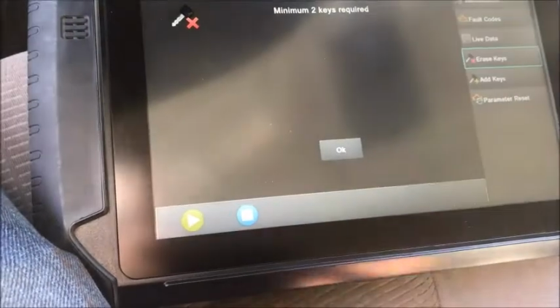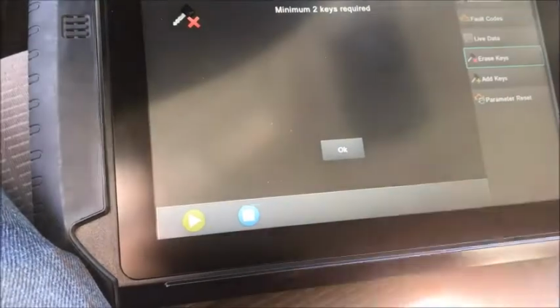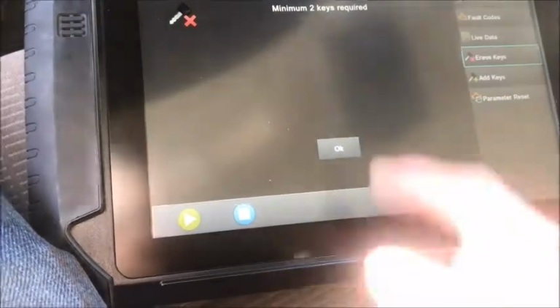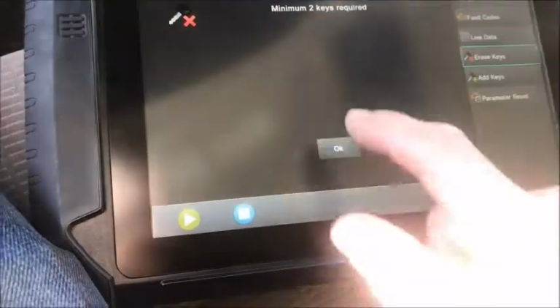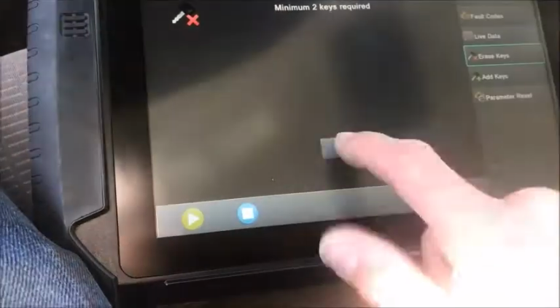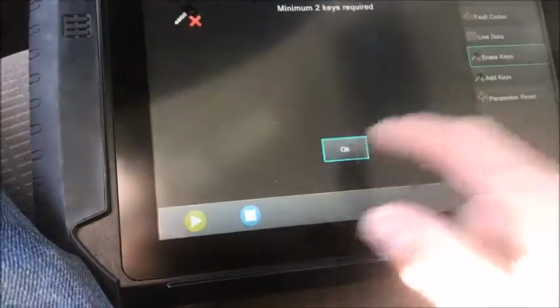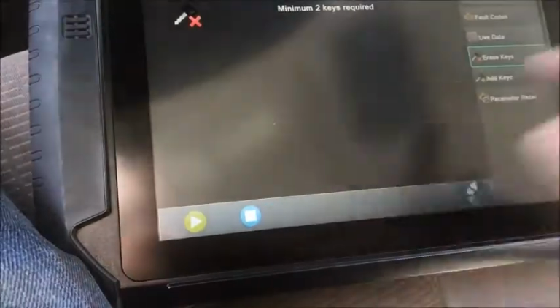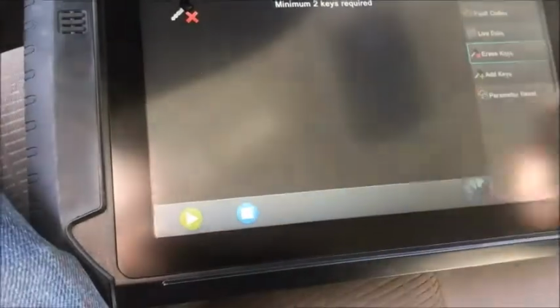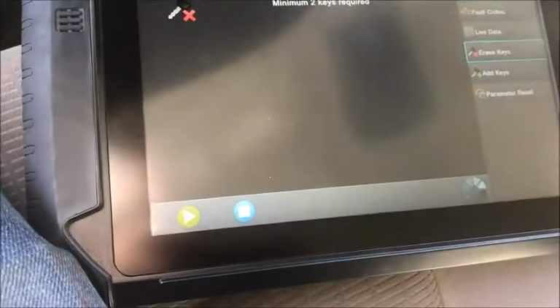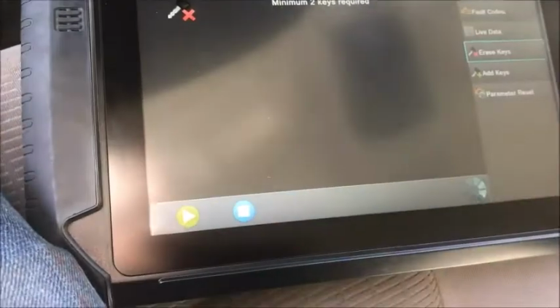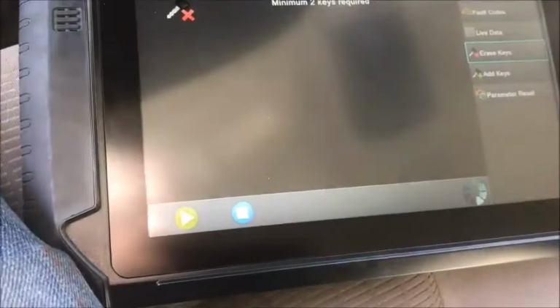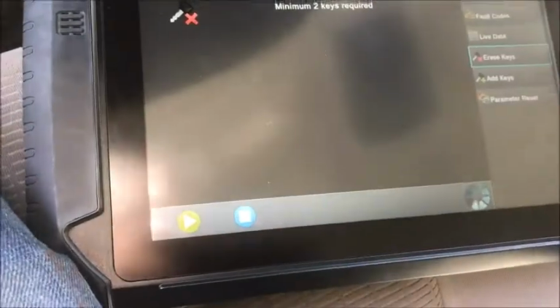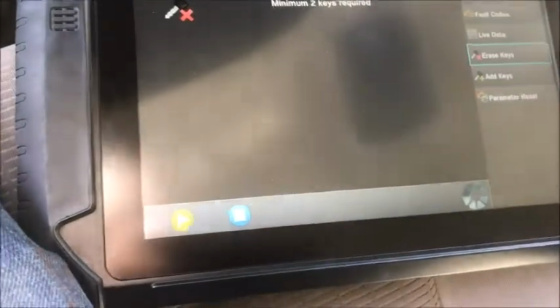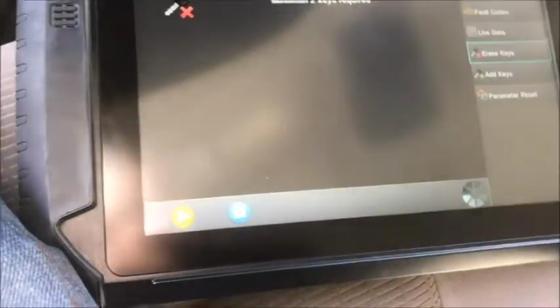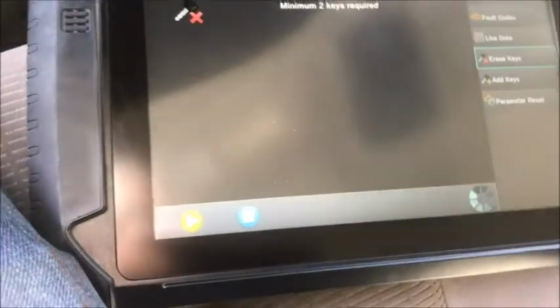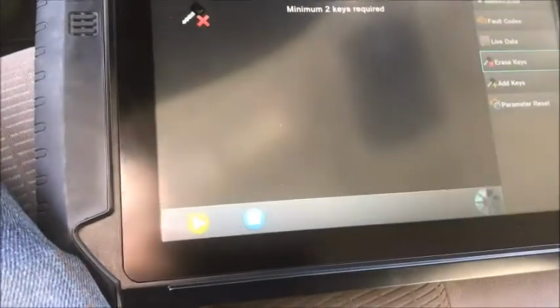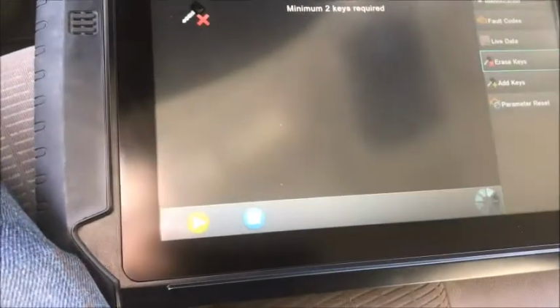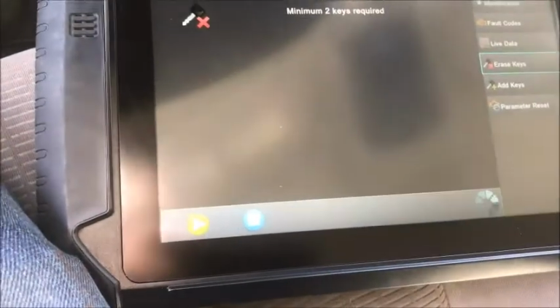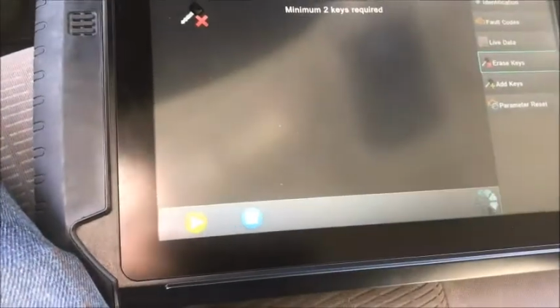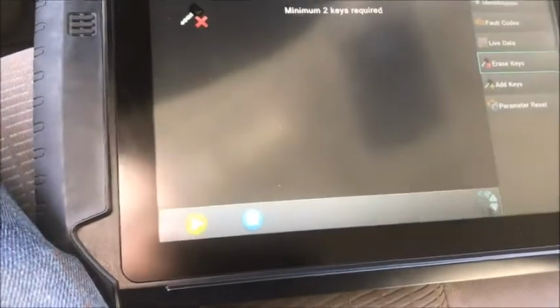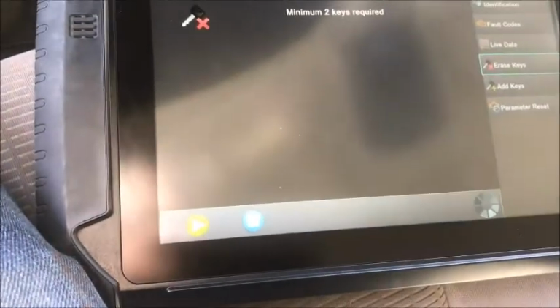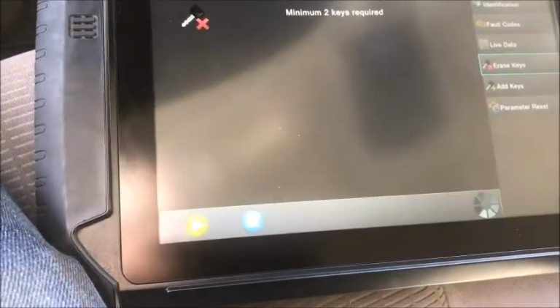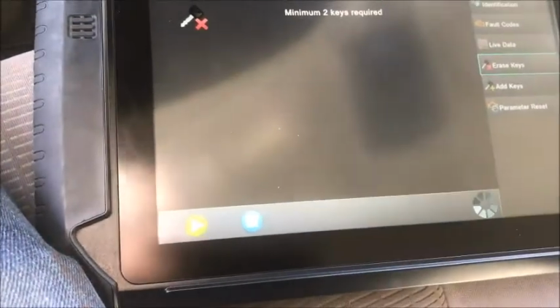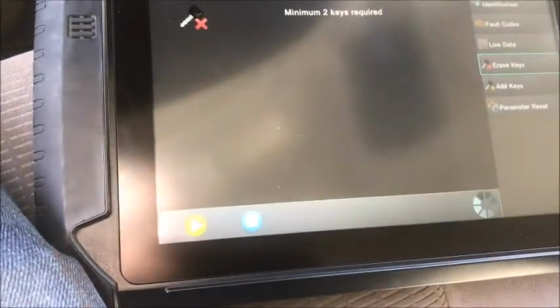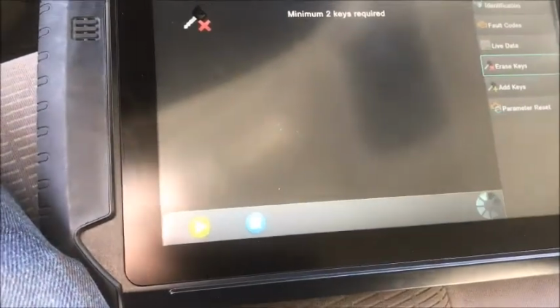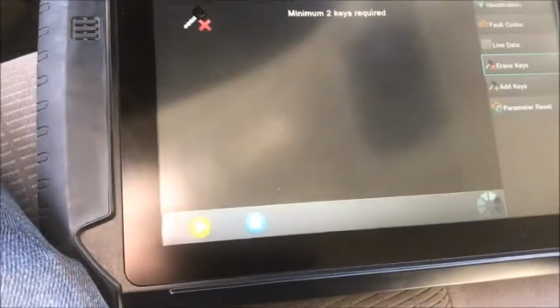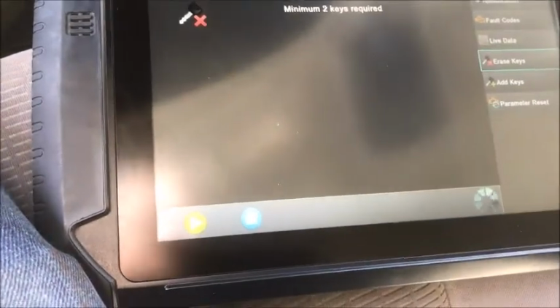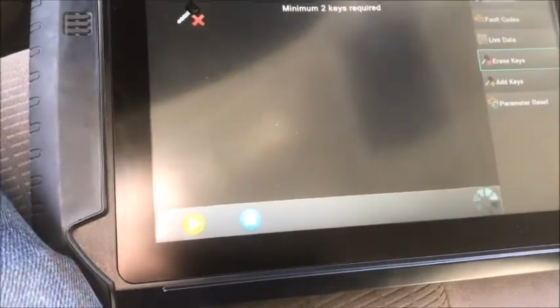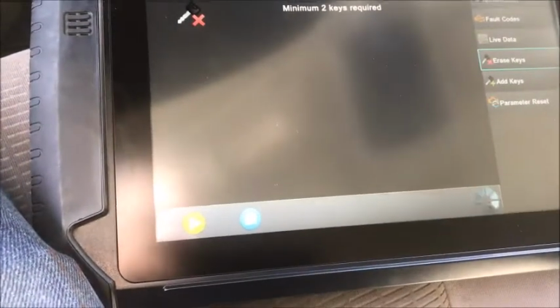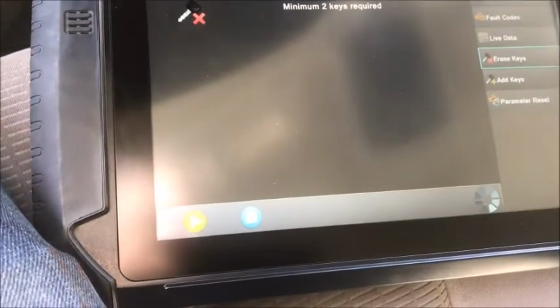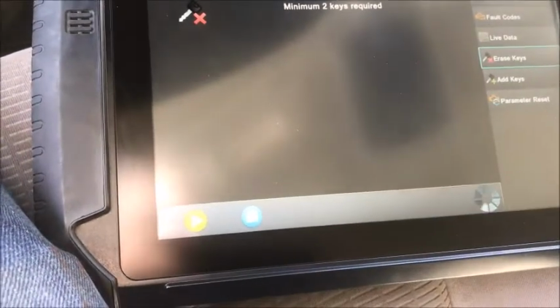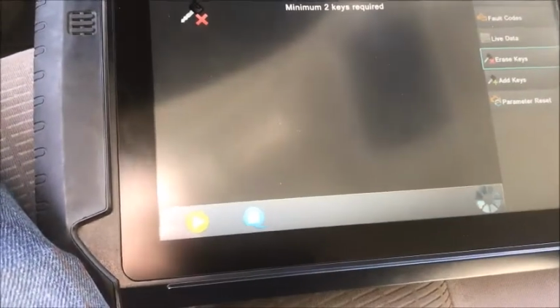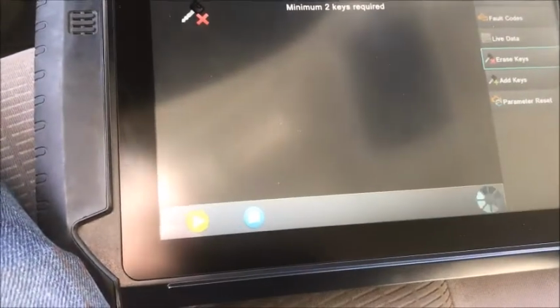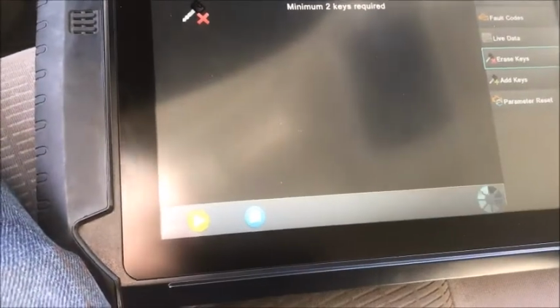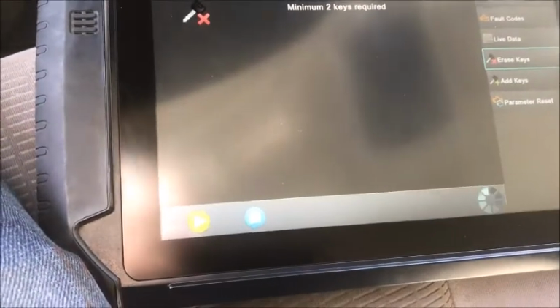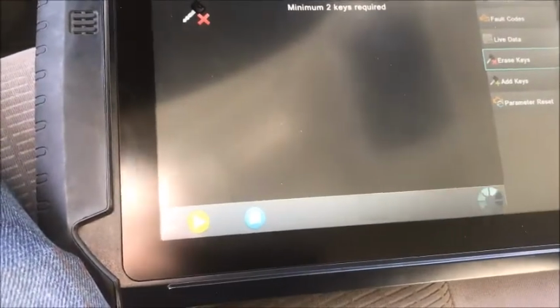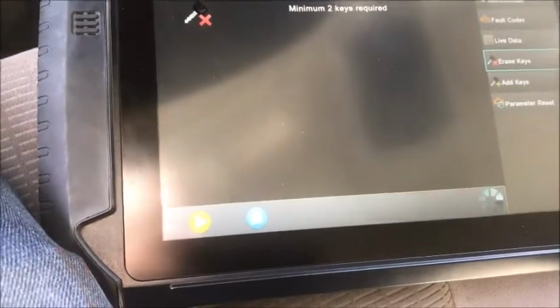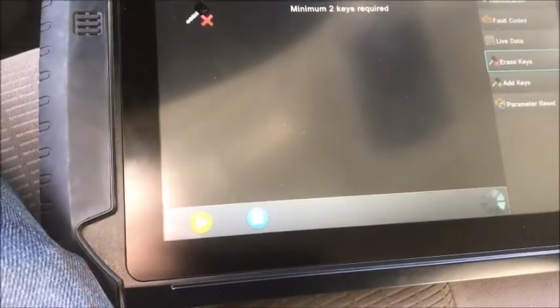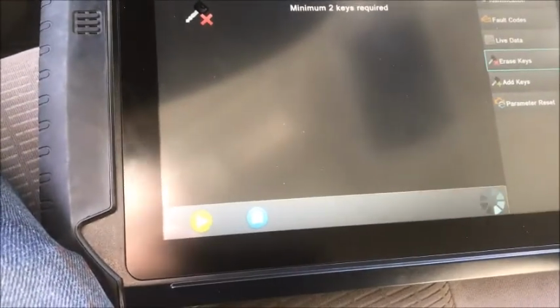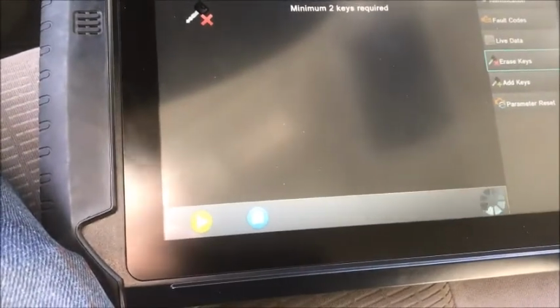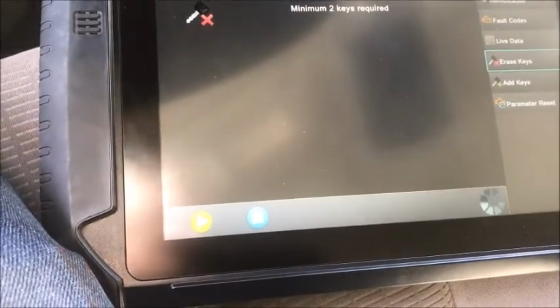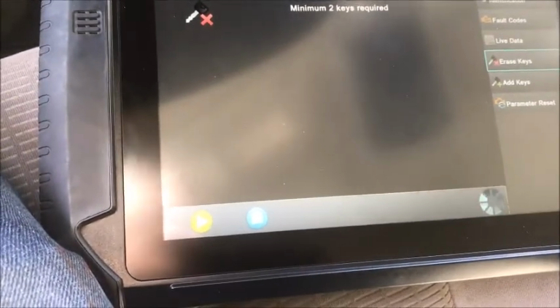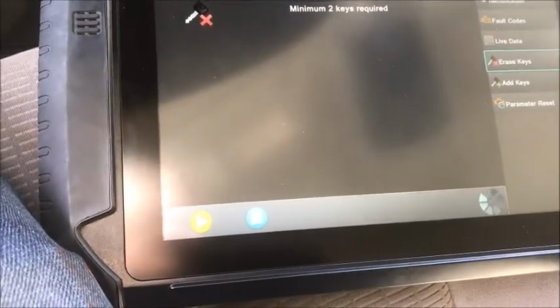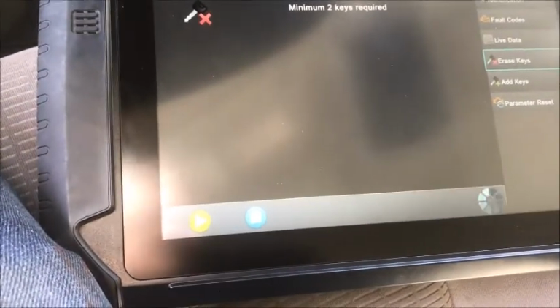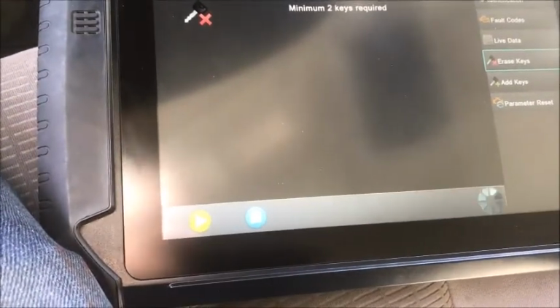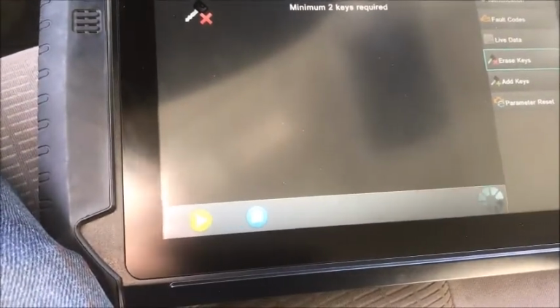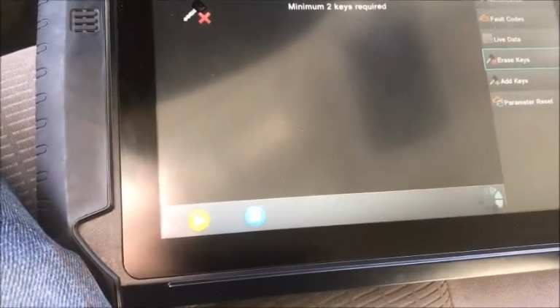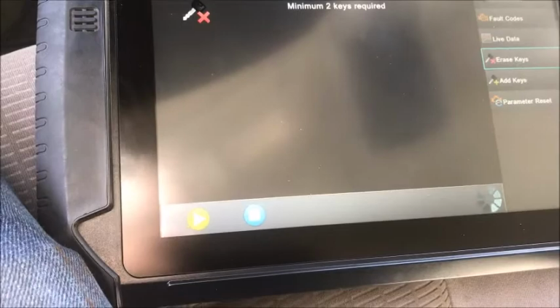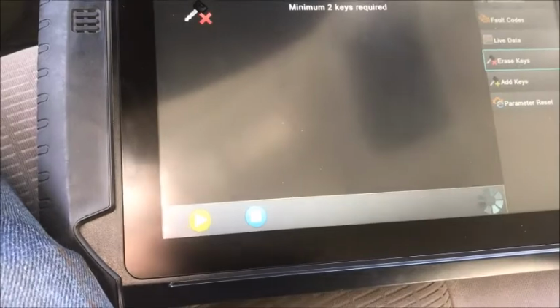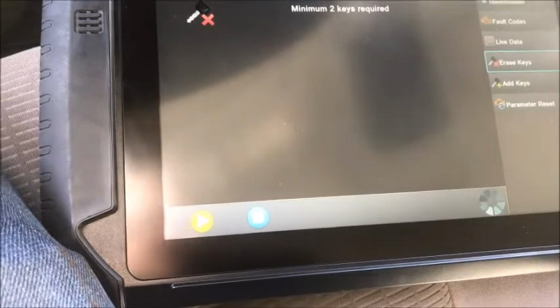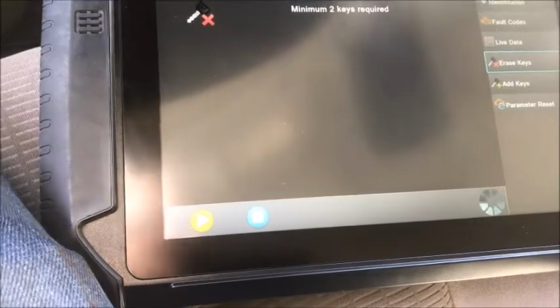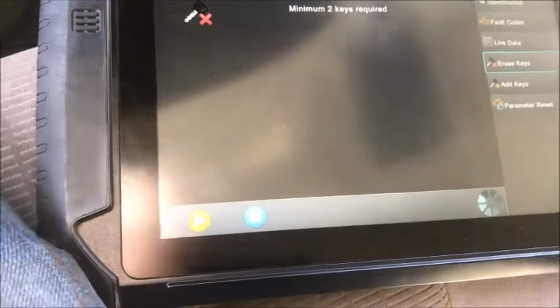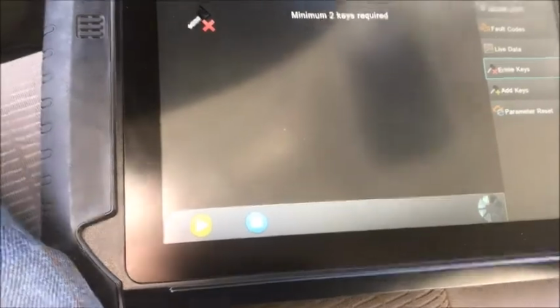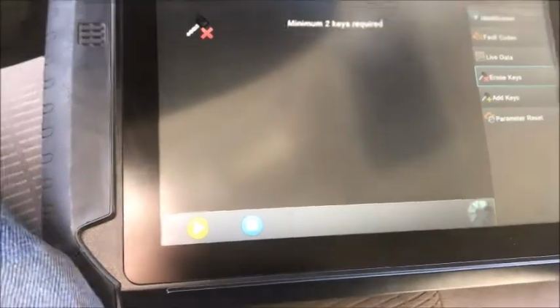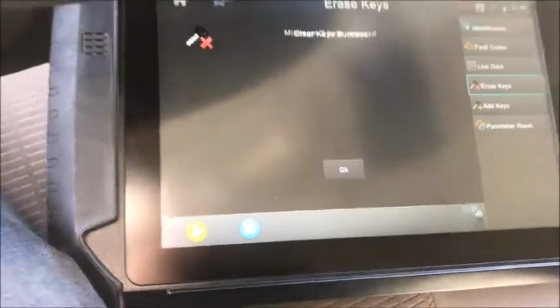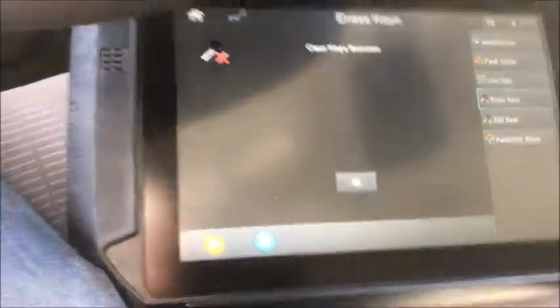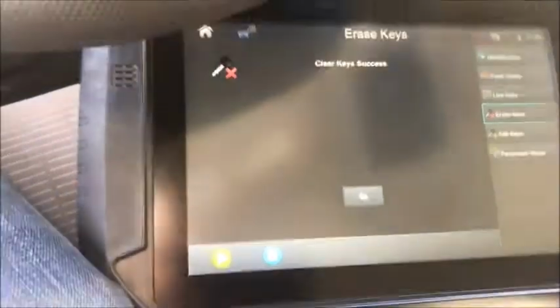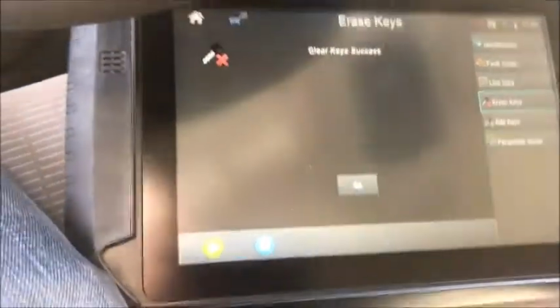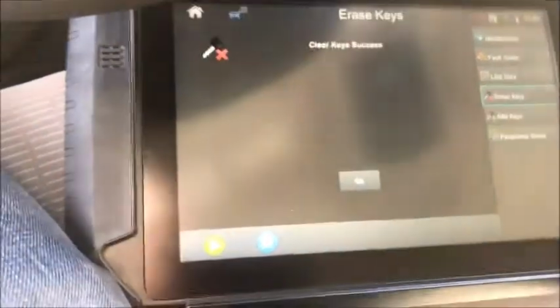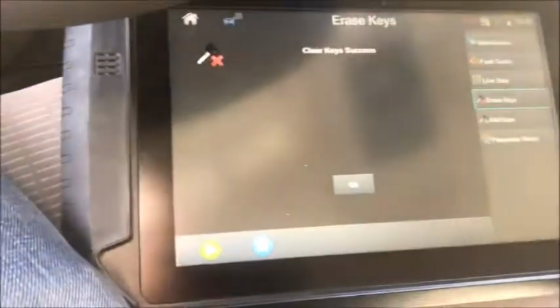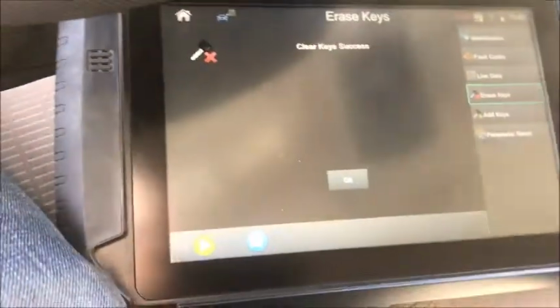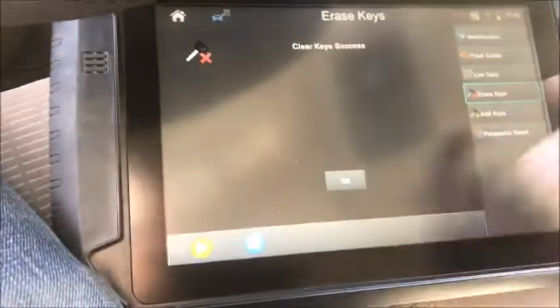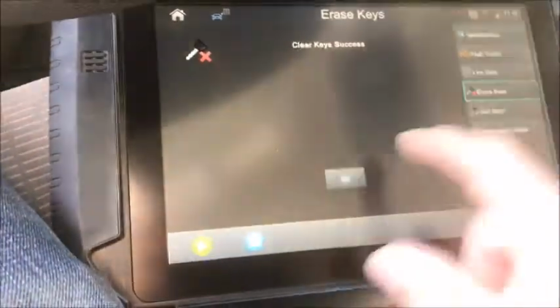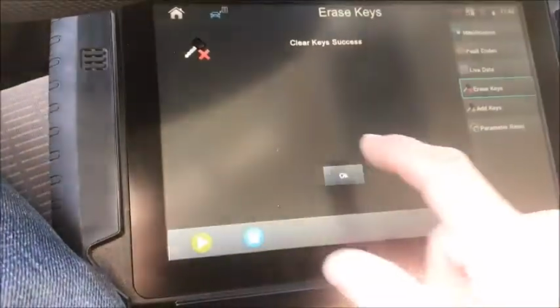Then you can add that key back in as long as it's a good key, plus a new one. So the customer ends up with two keys — that's the requirement.